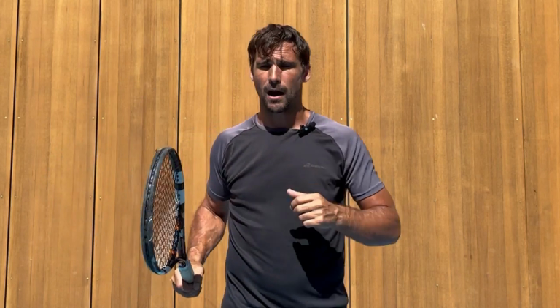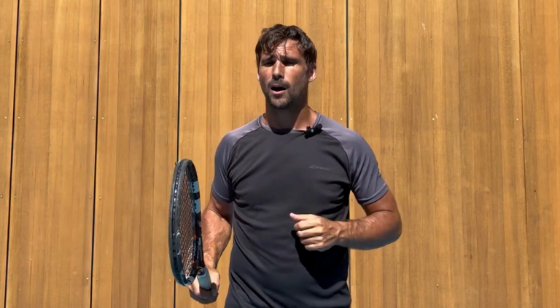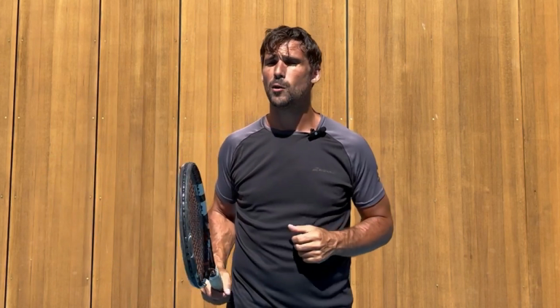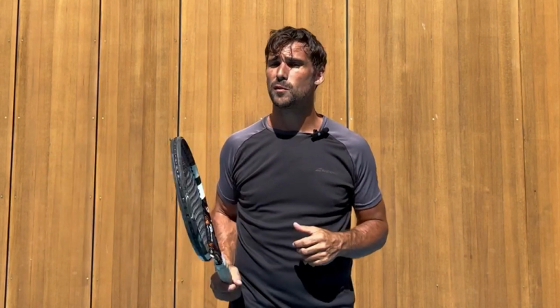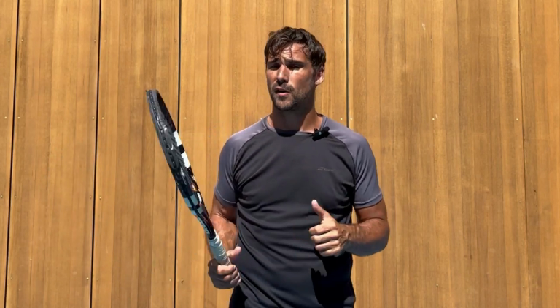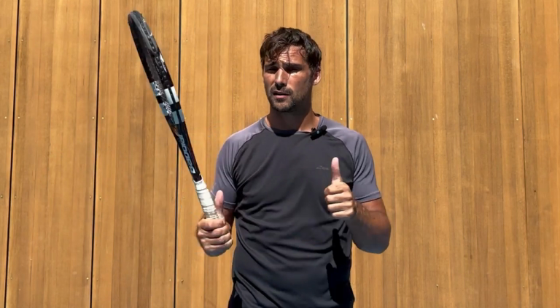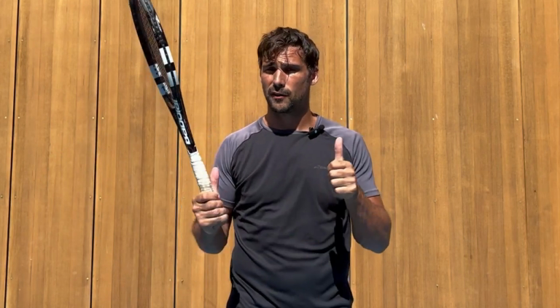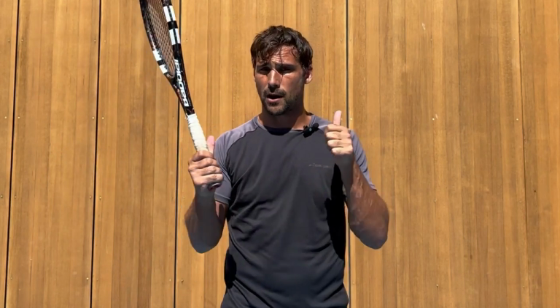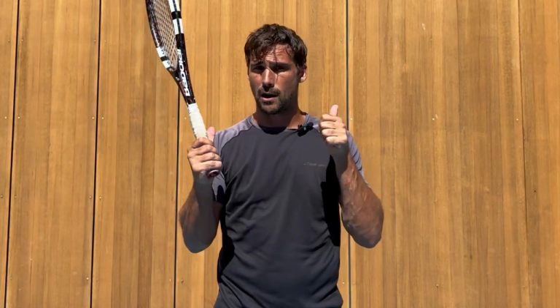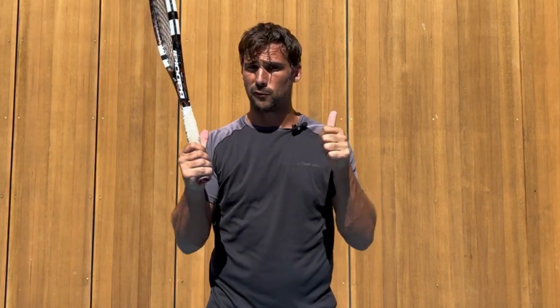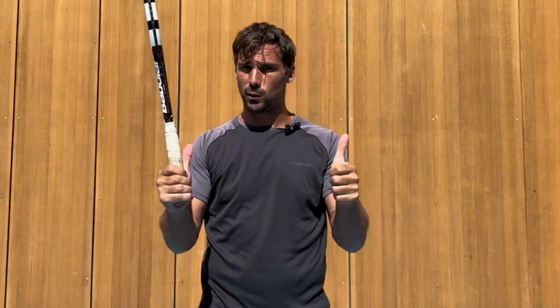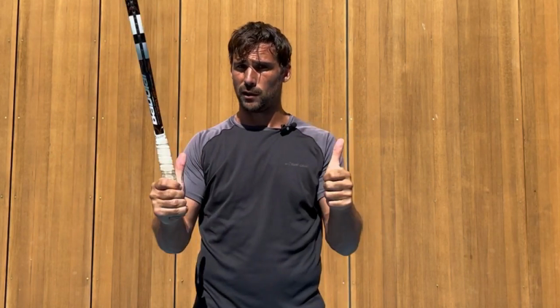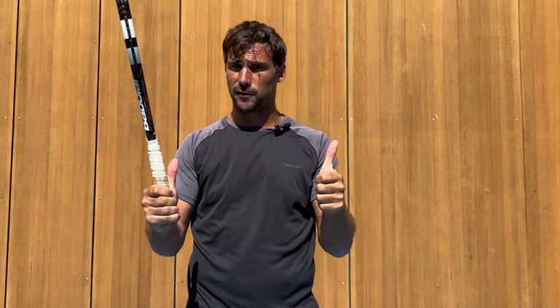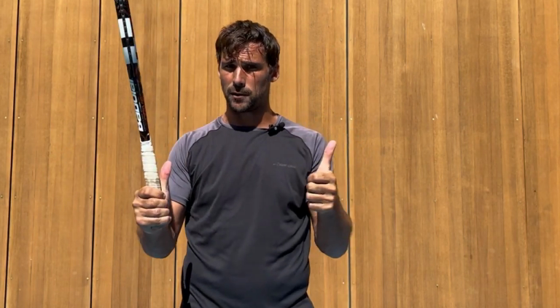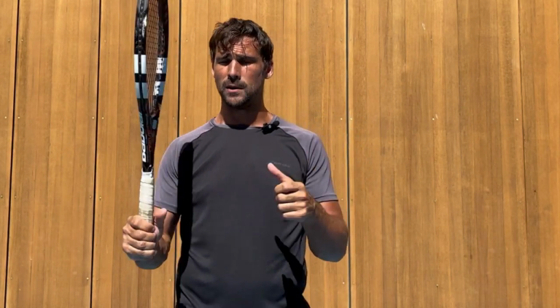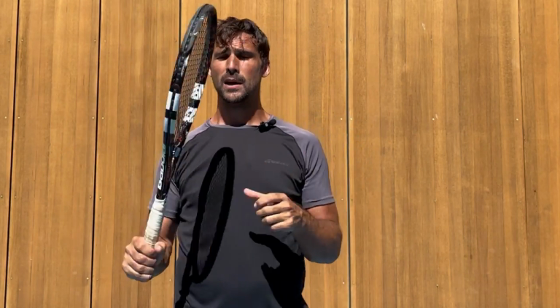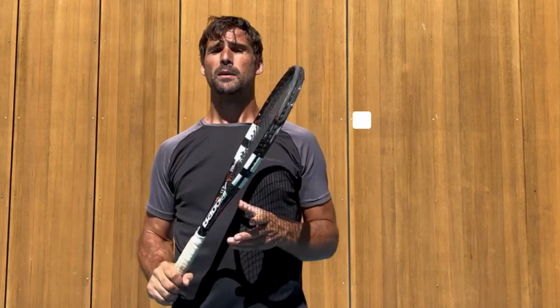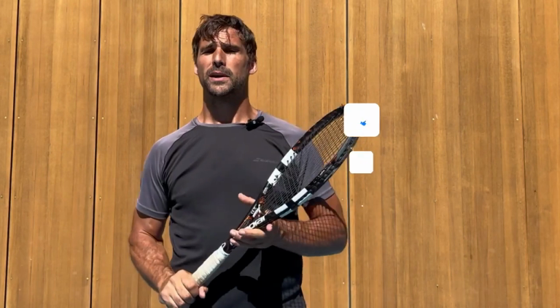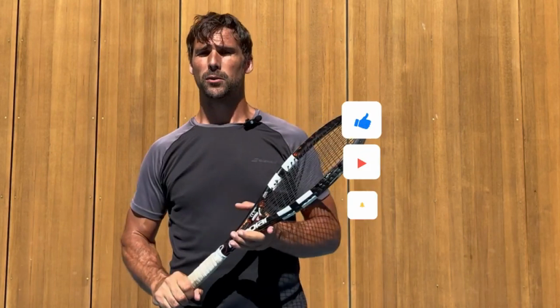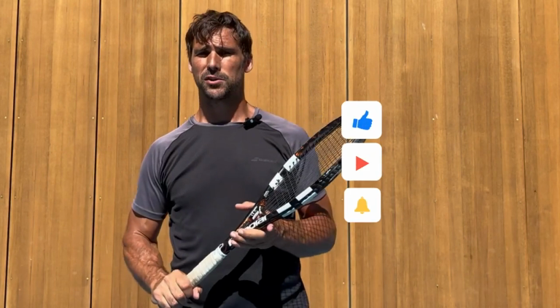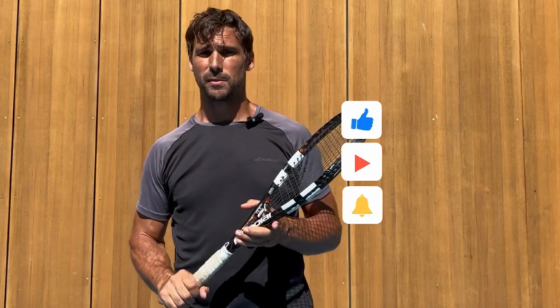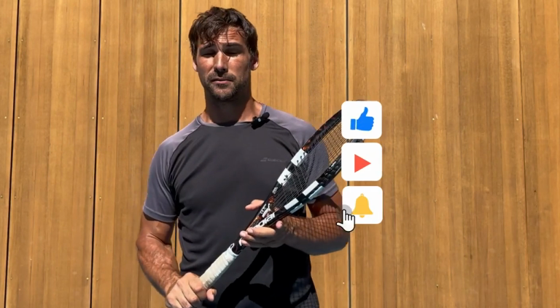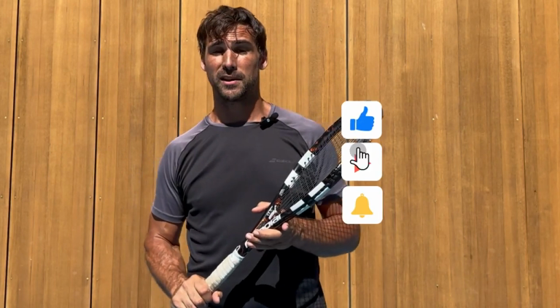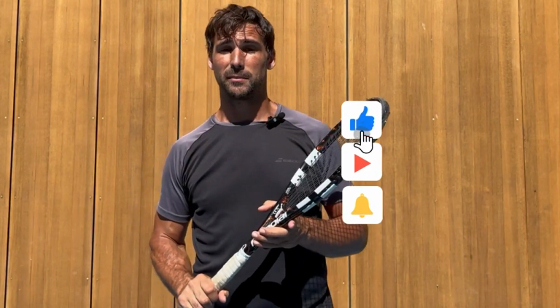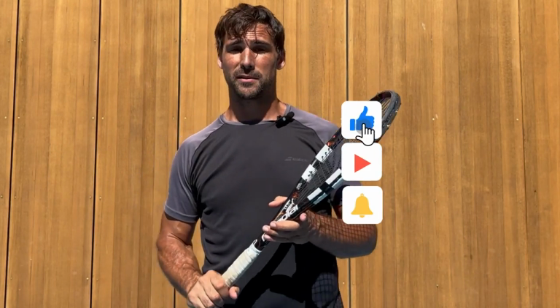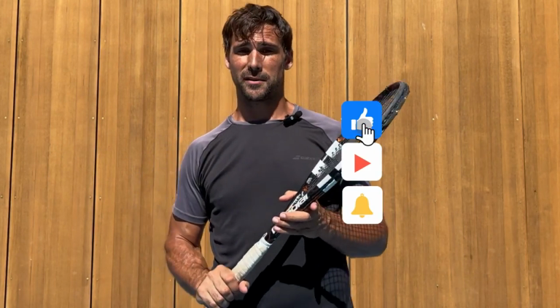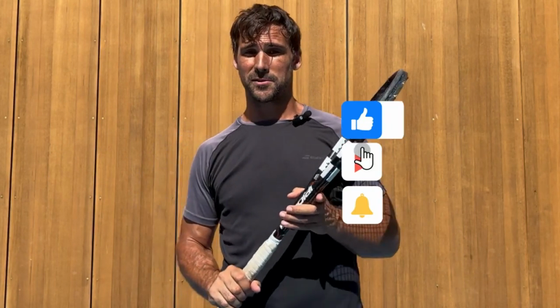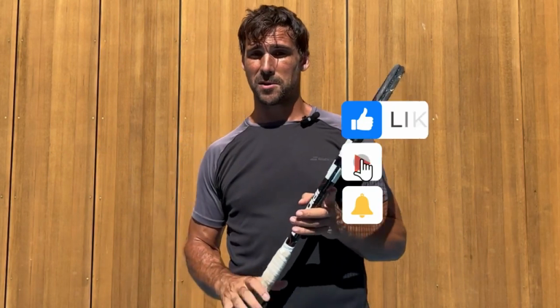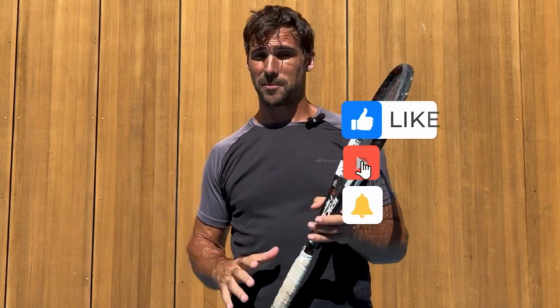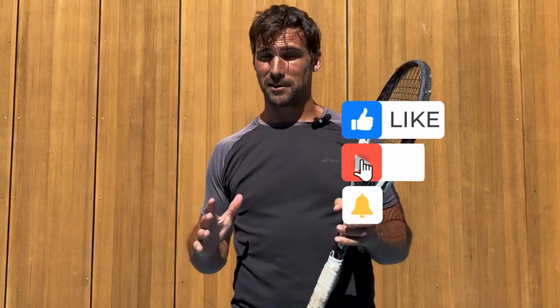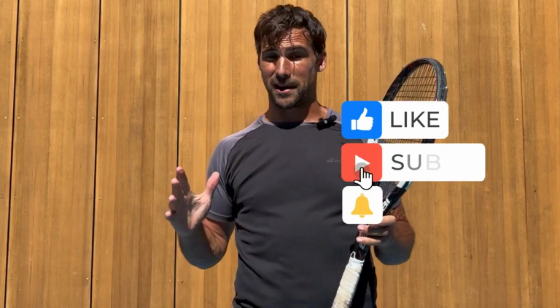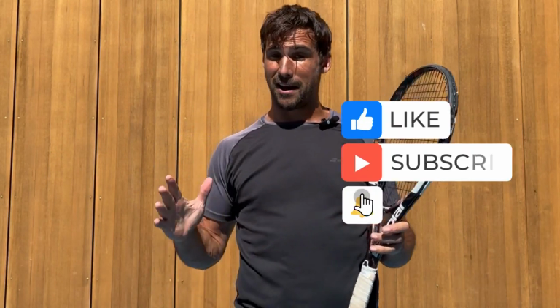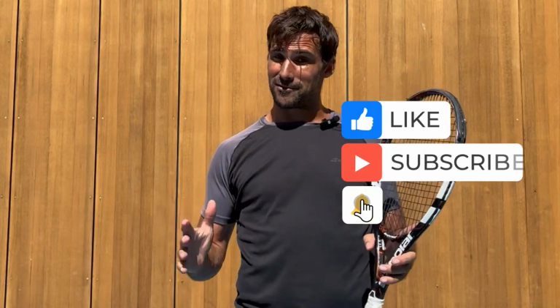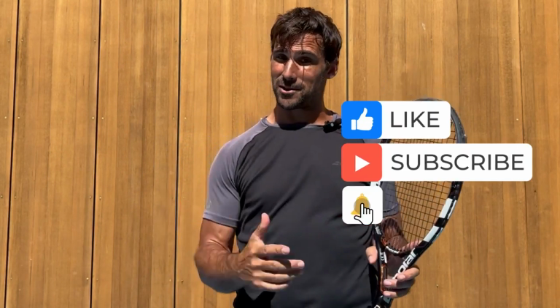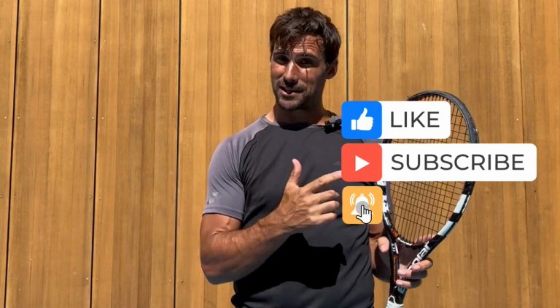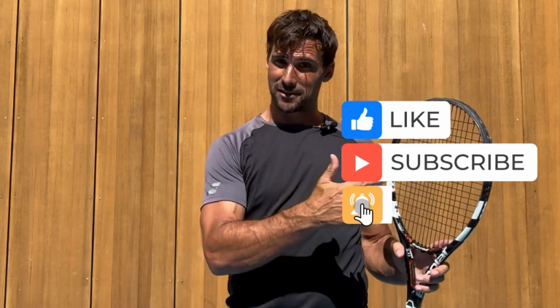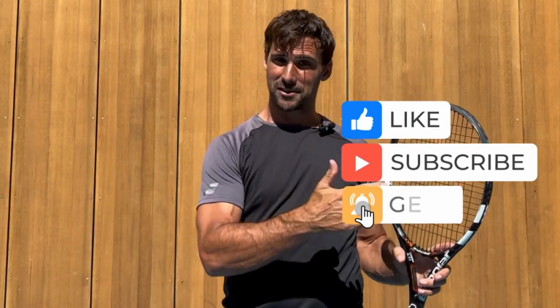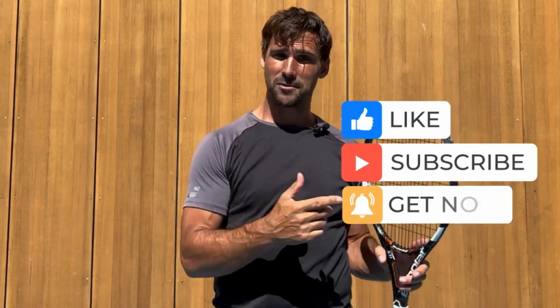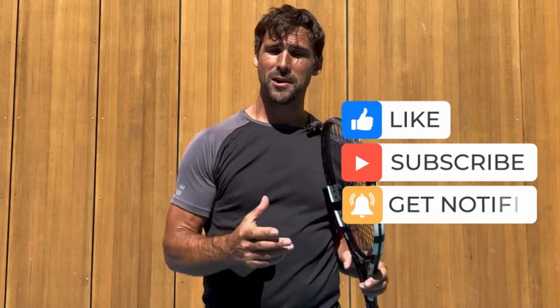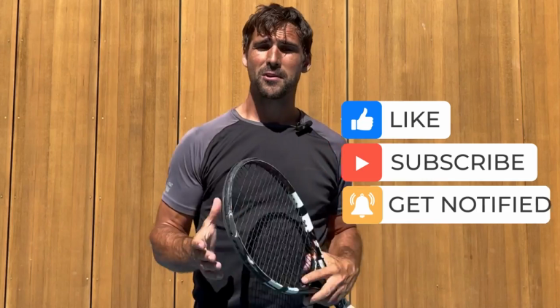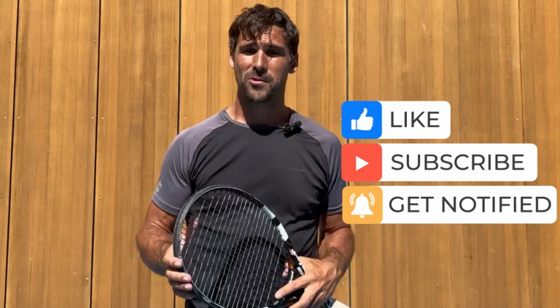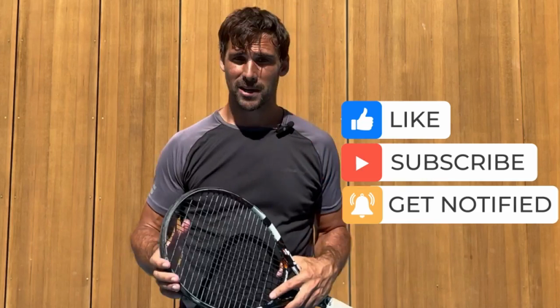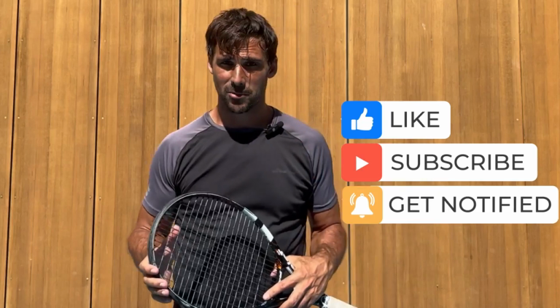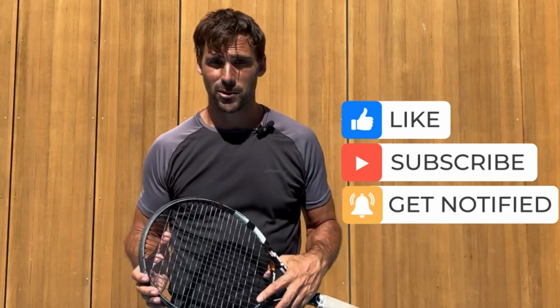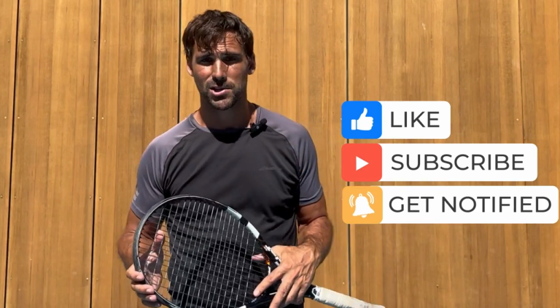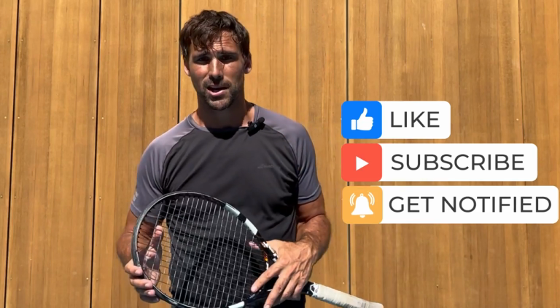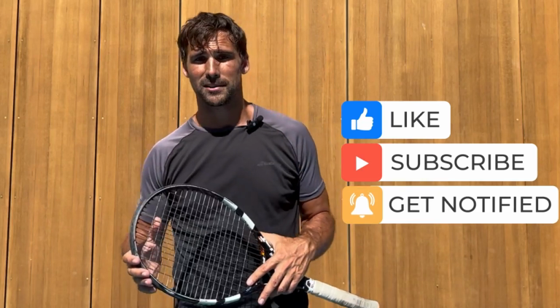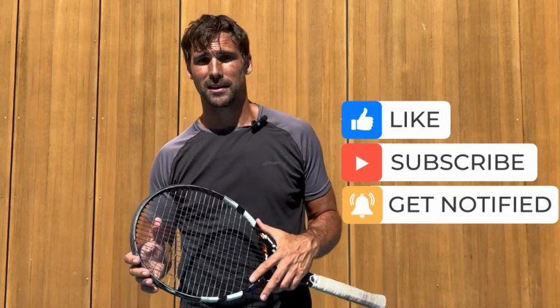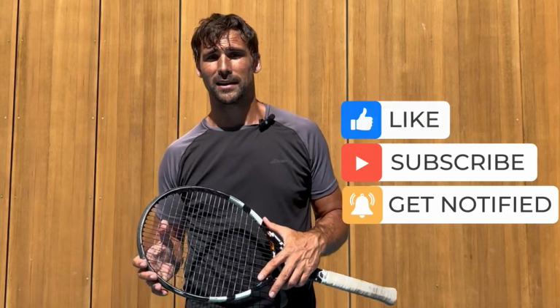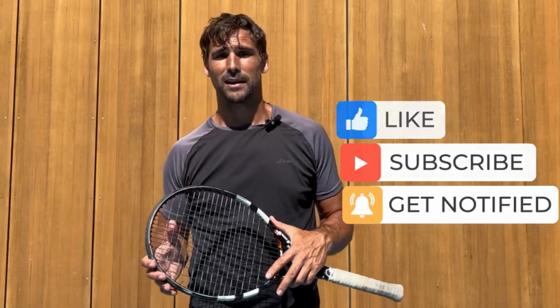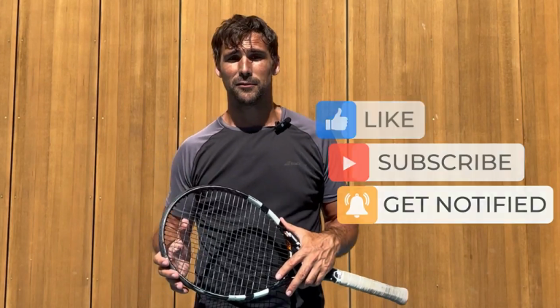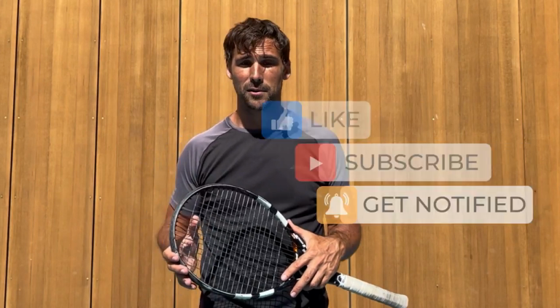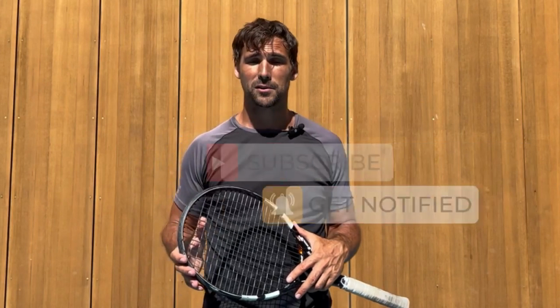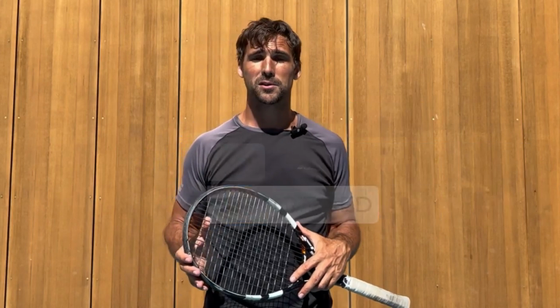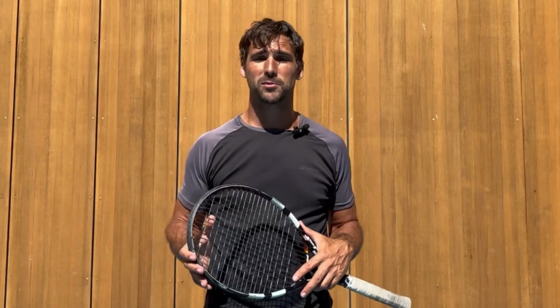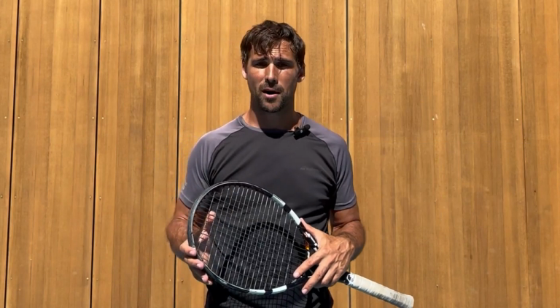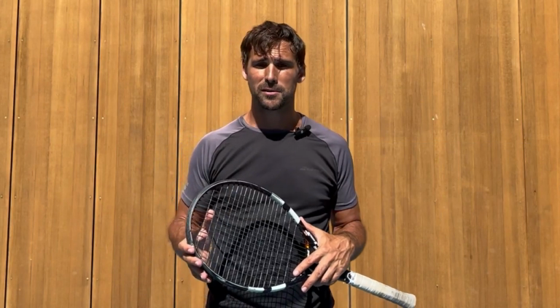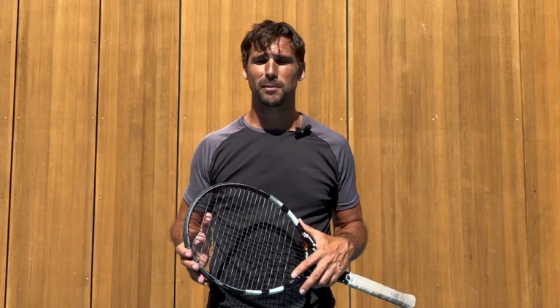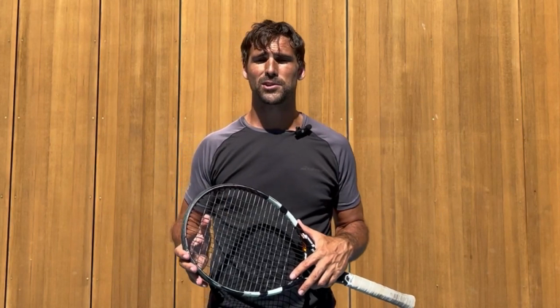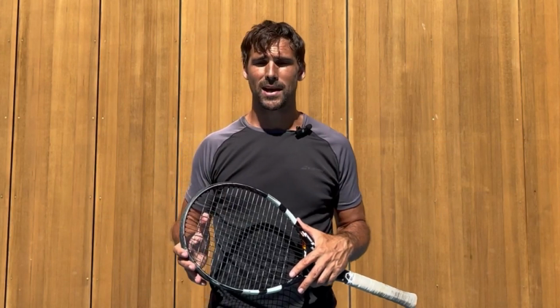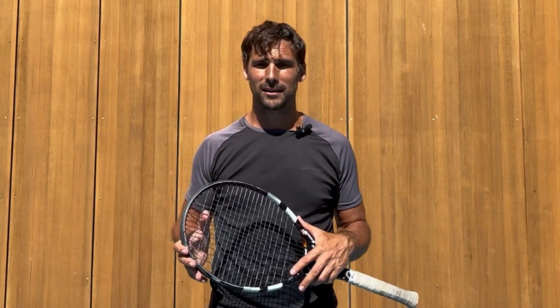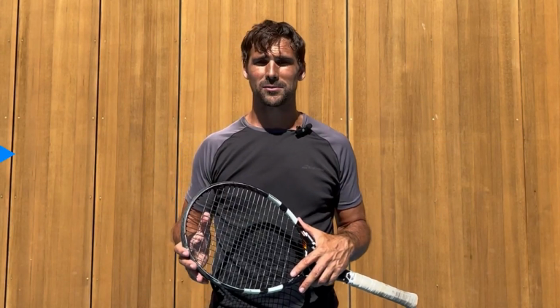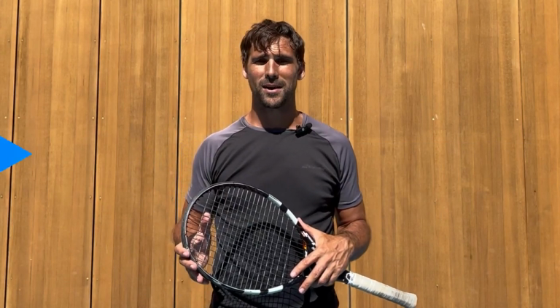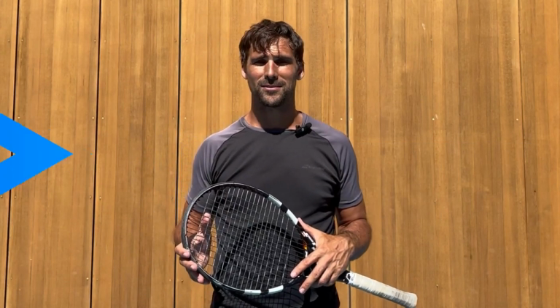I hope you find the video helpful. If you do, it'd be awesome if you give me a thumbs up, and if you haven't already done so, I'd really appreciate it if you could subscribe to my channel as well.